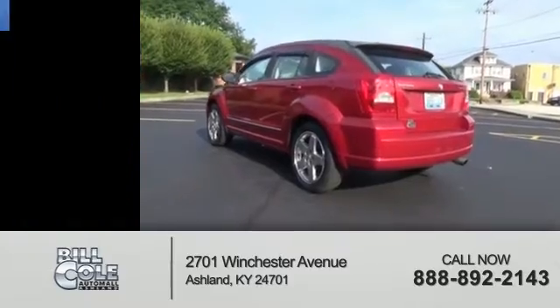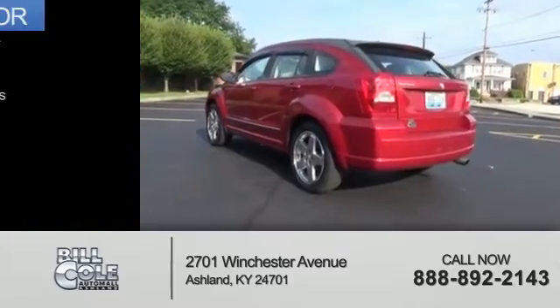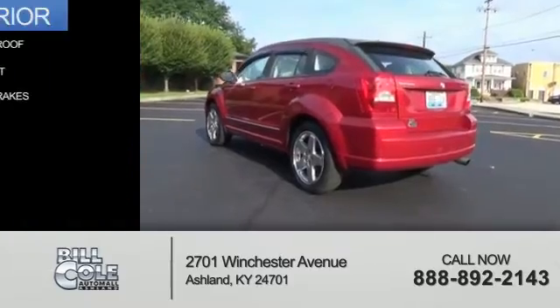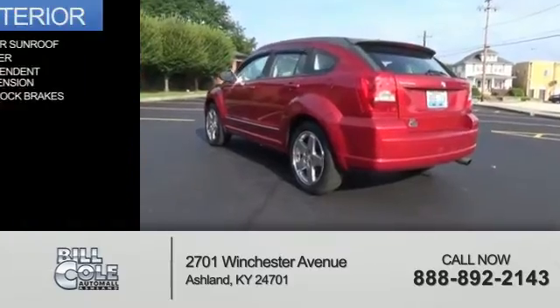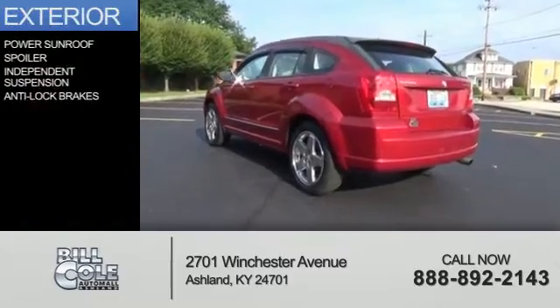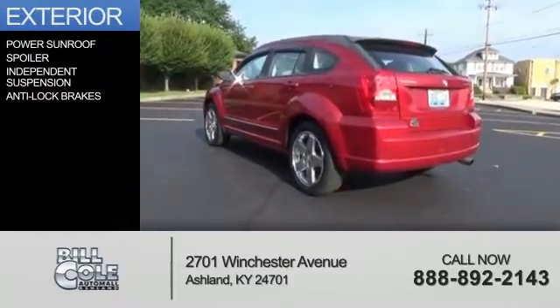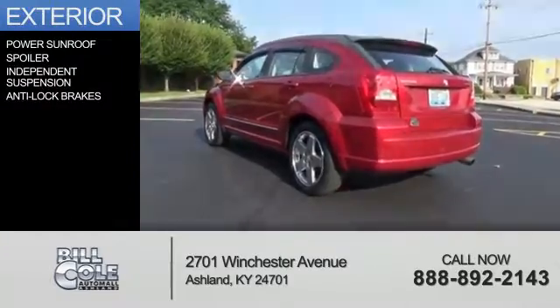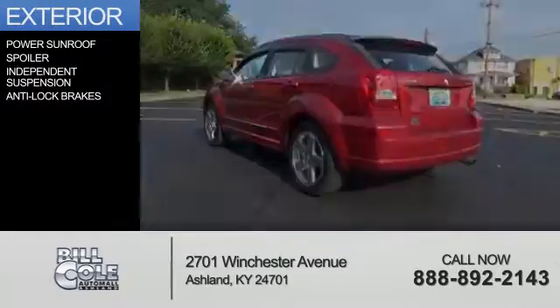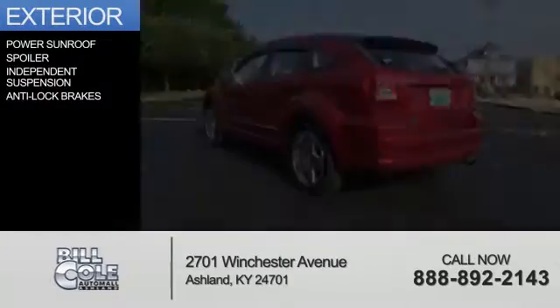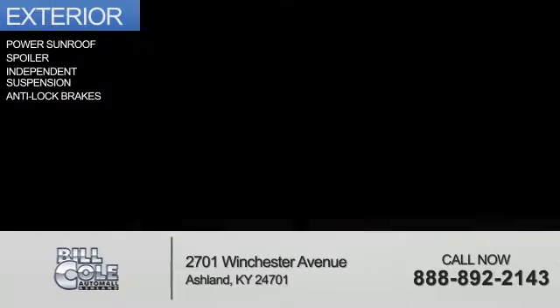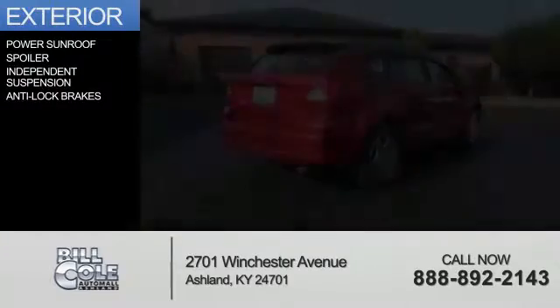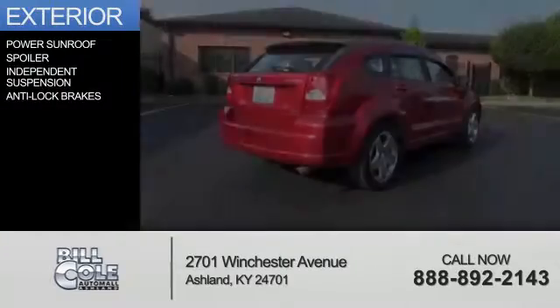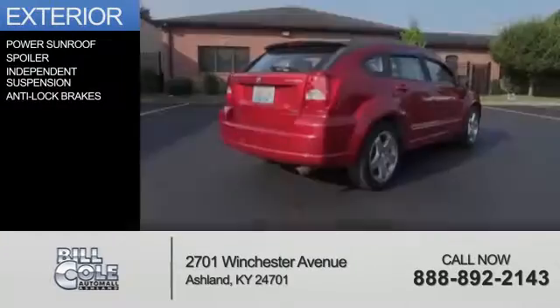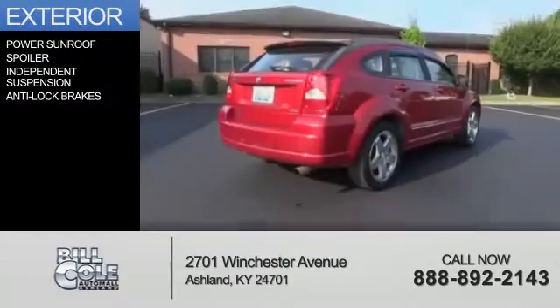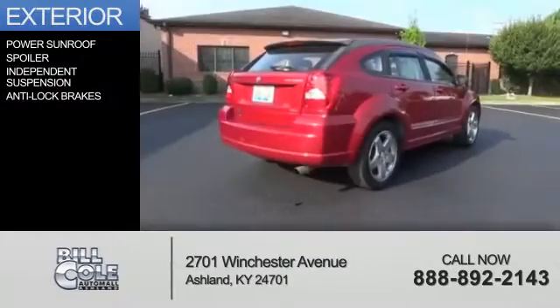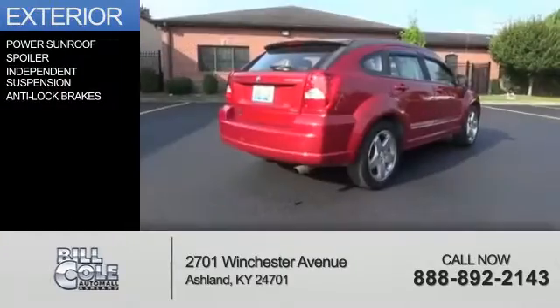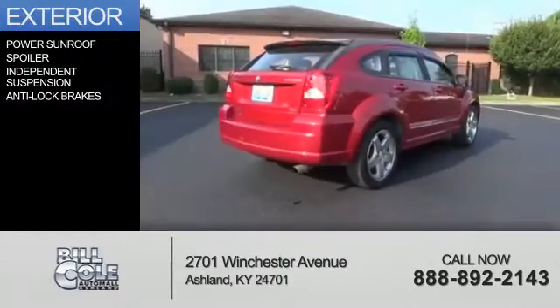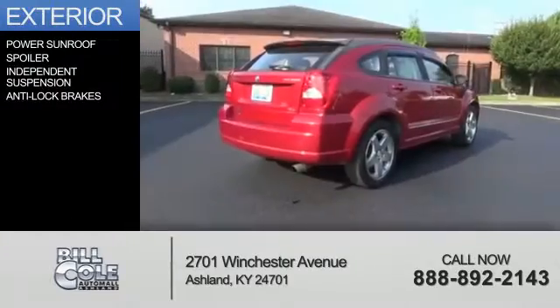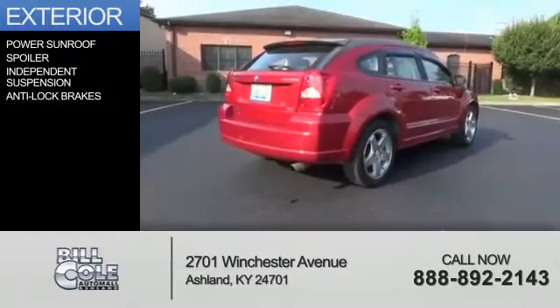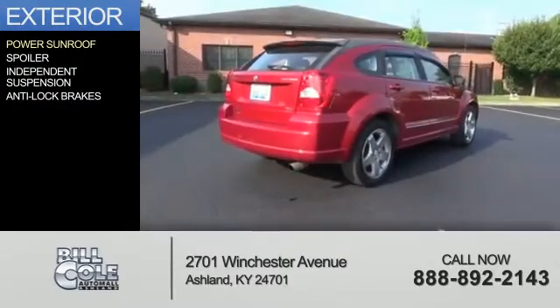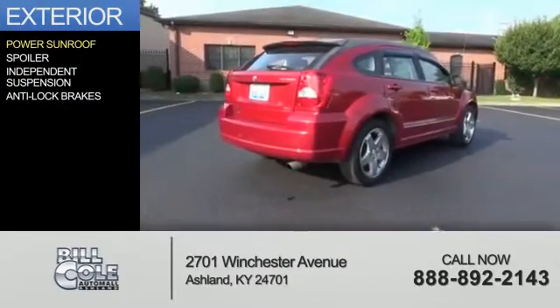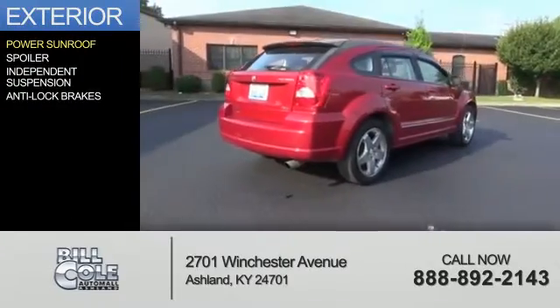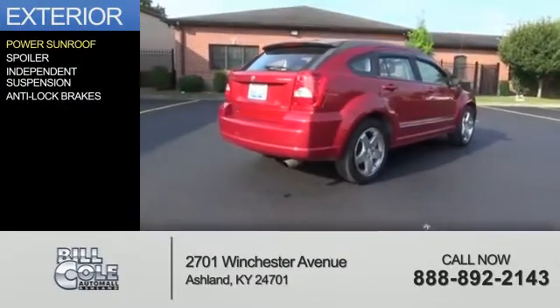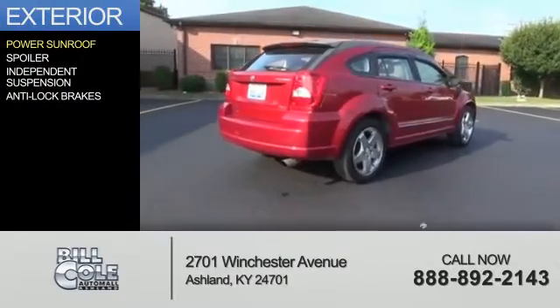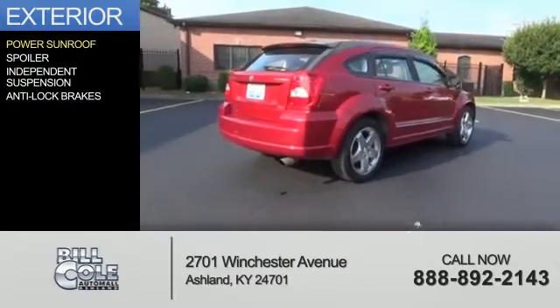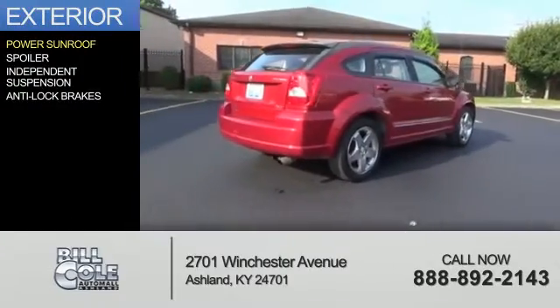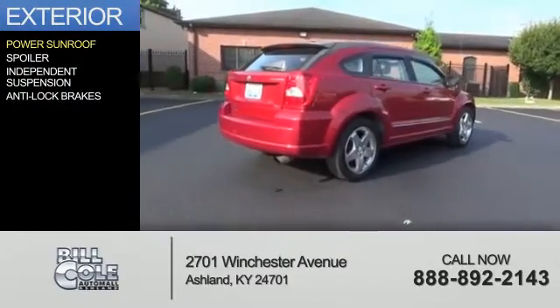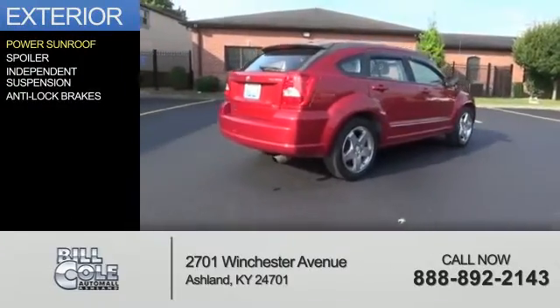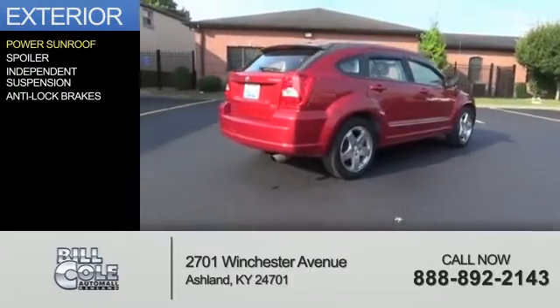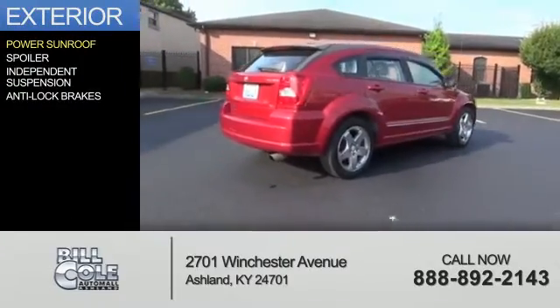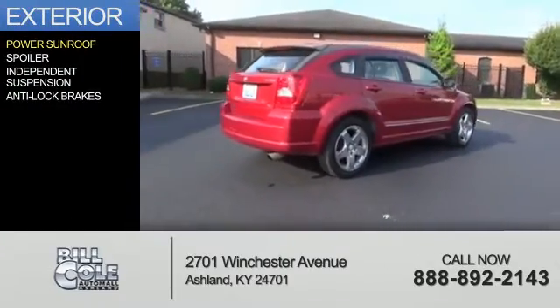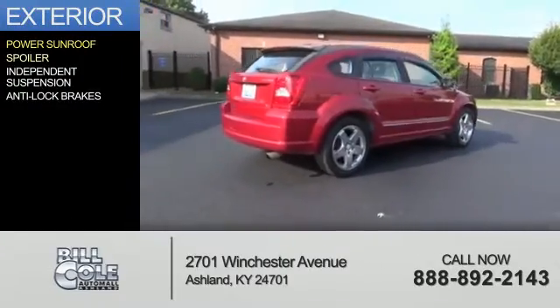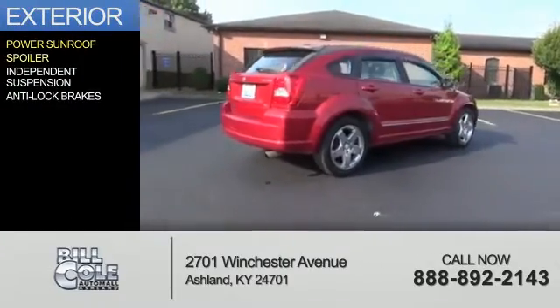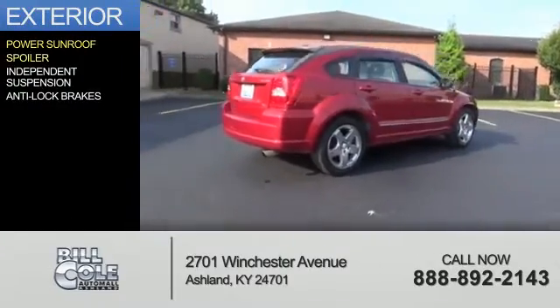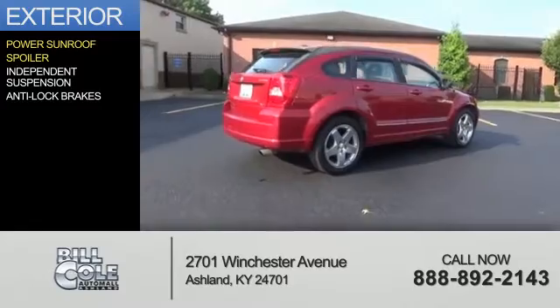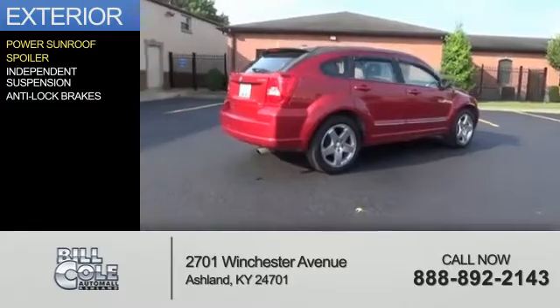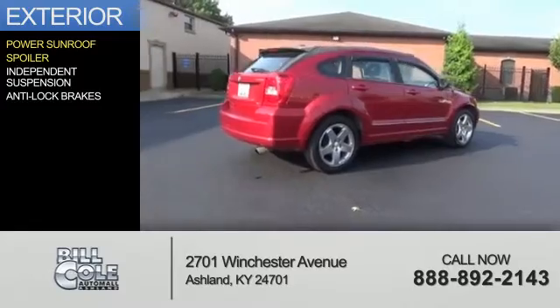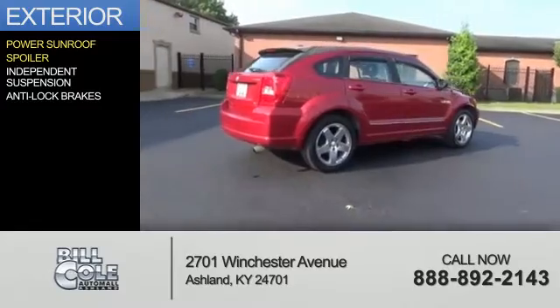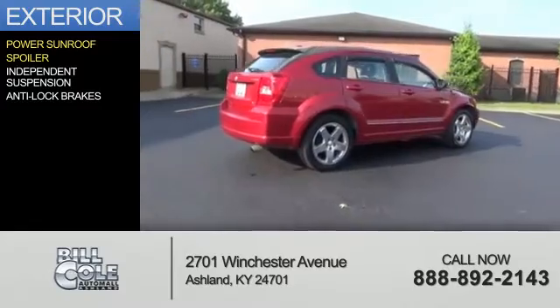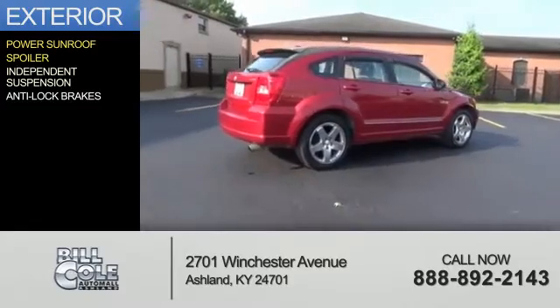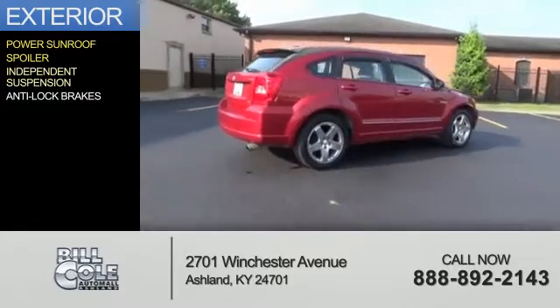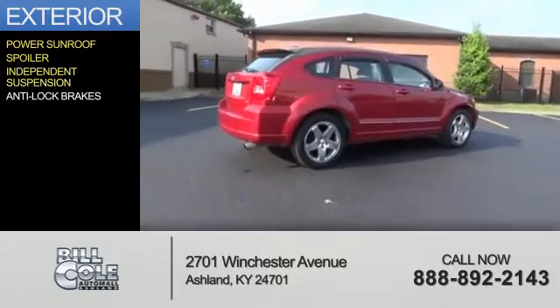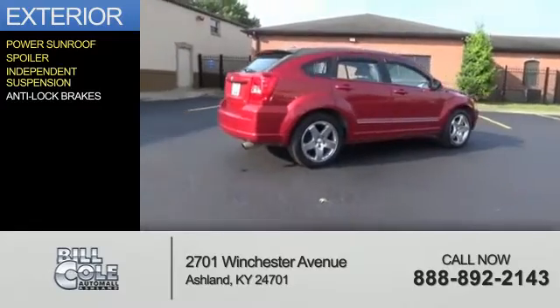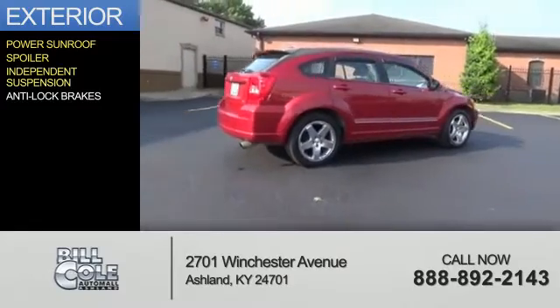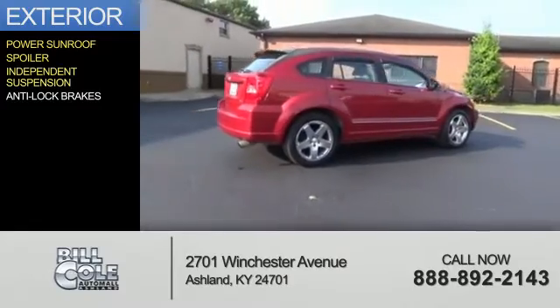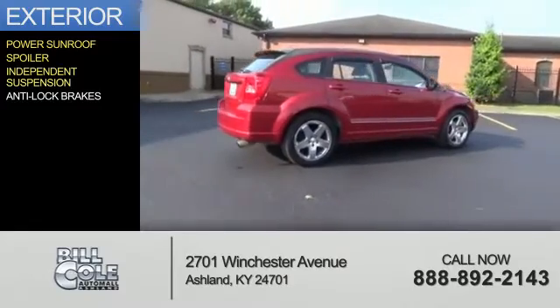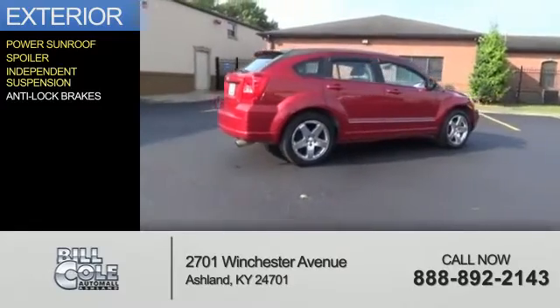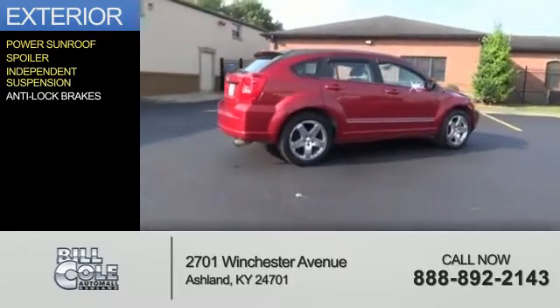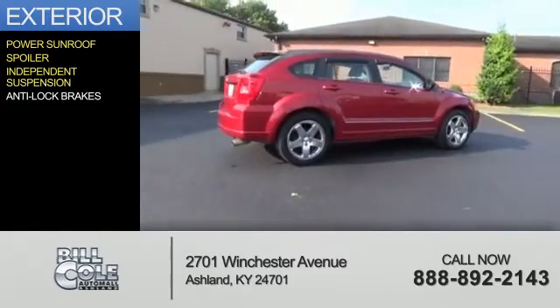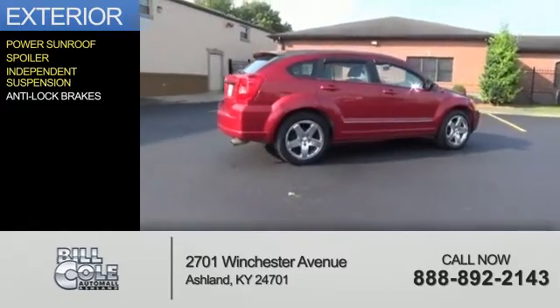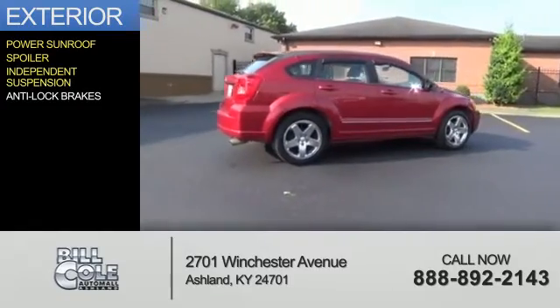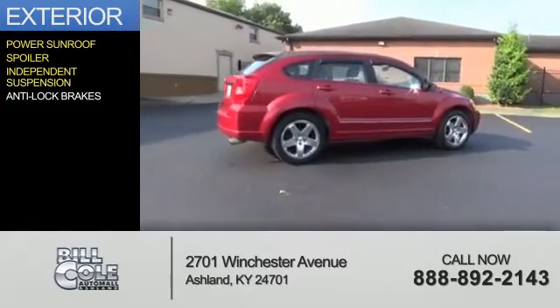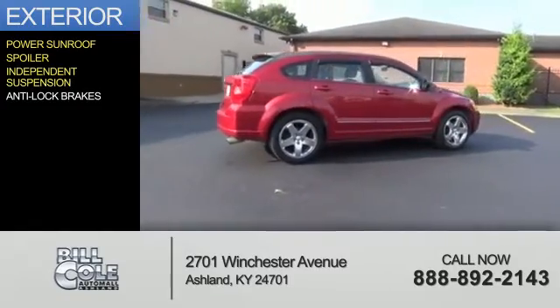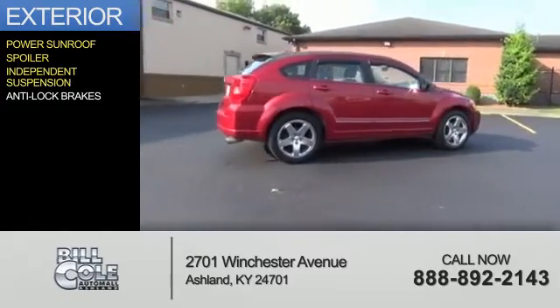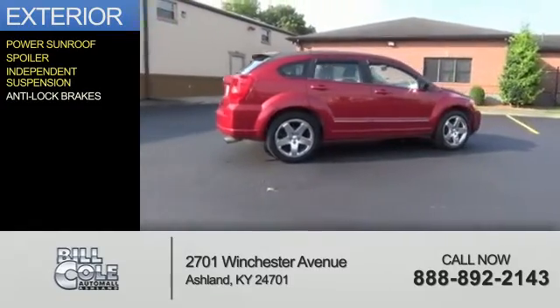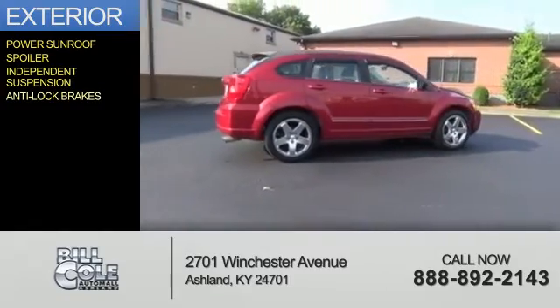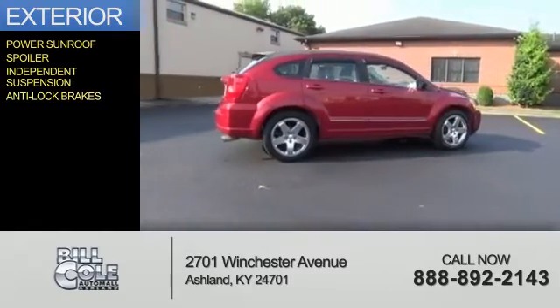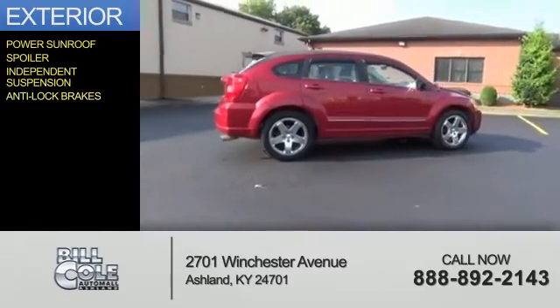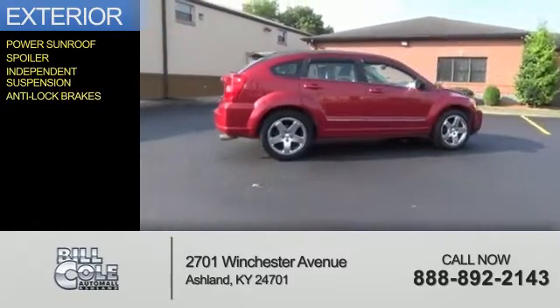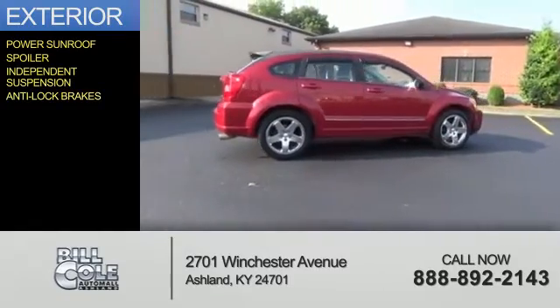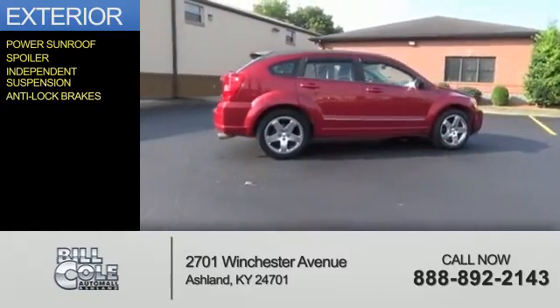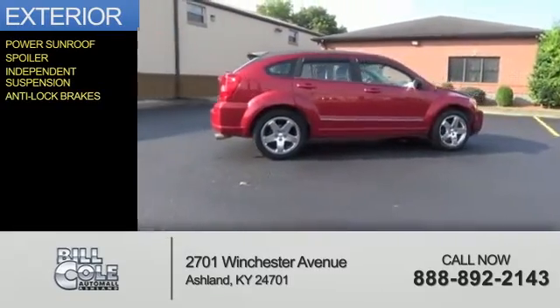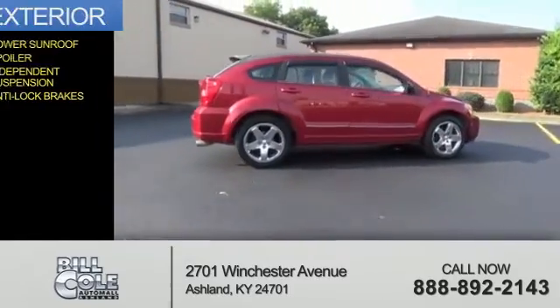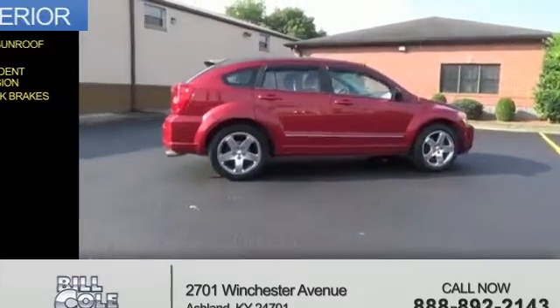The features include a power sunroof, a spoiler, independent suspension, and anti-lock brakes.